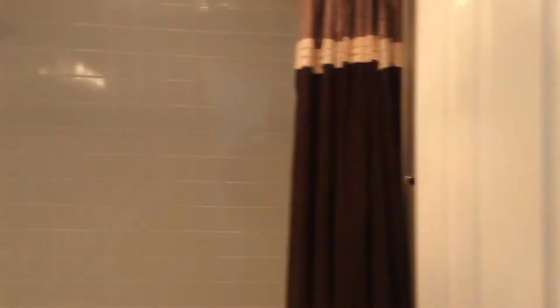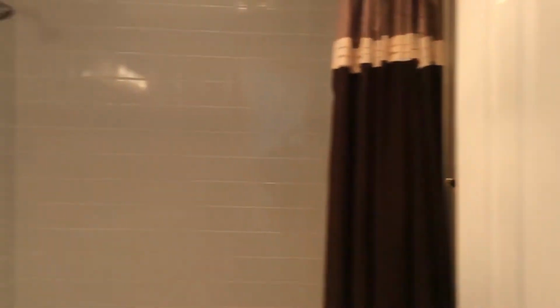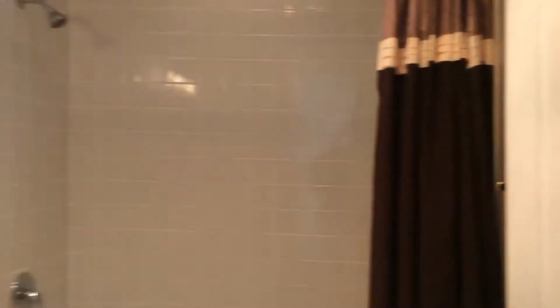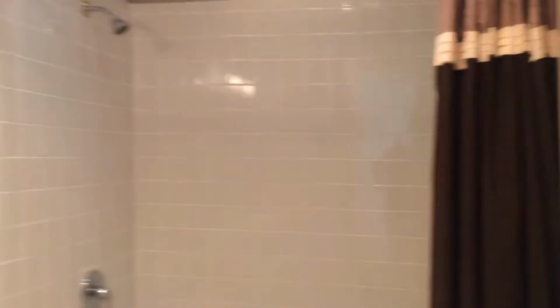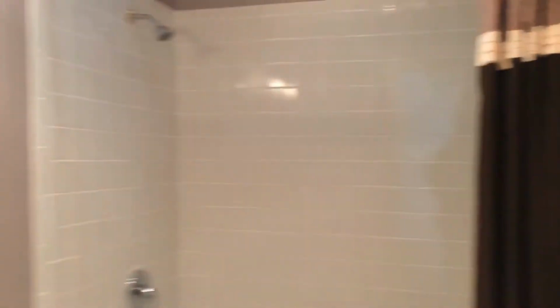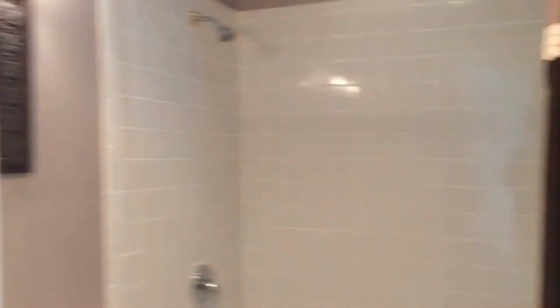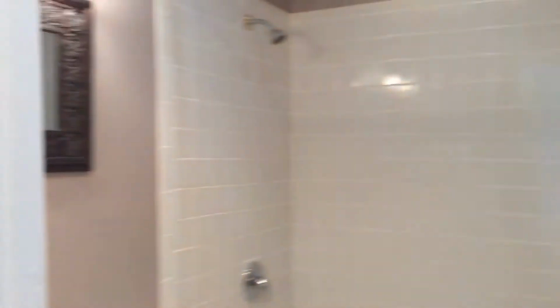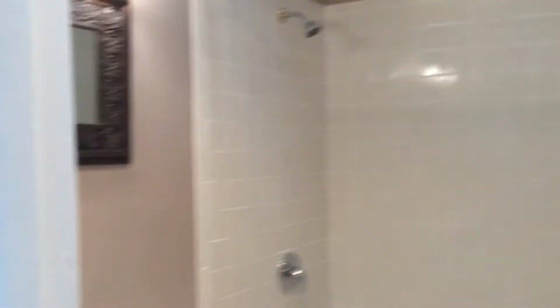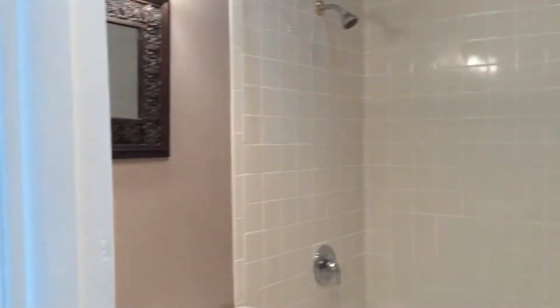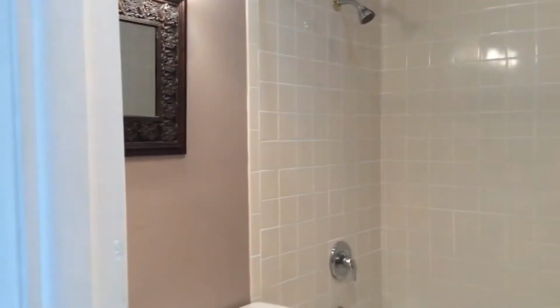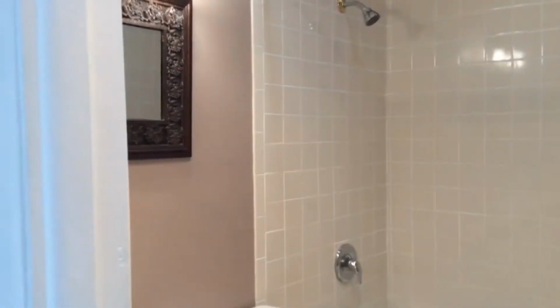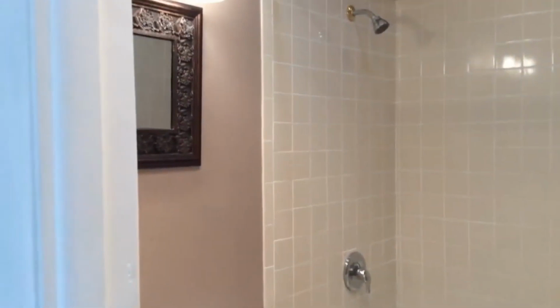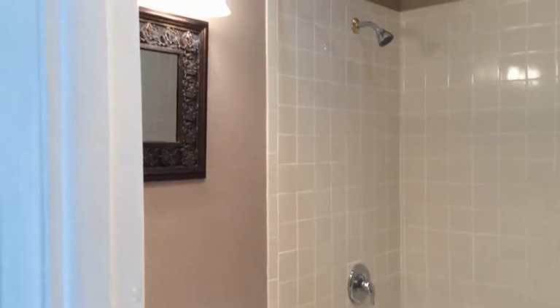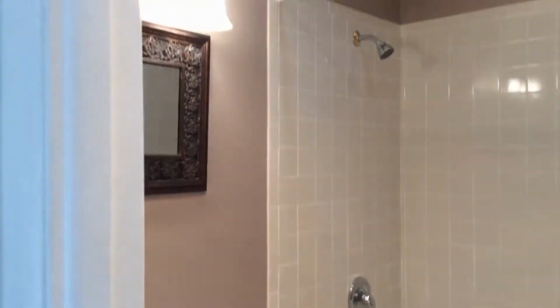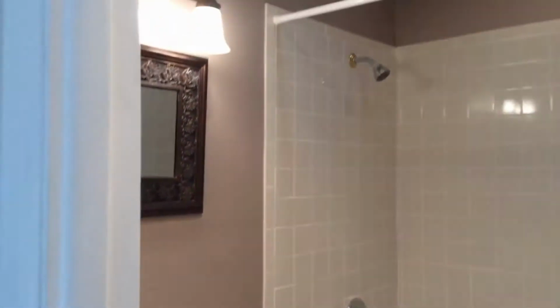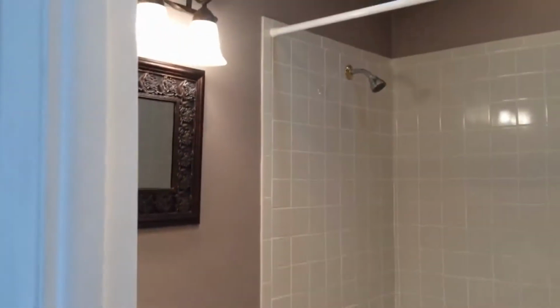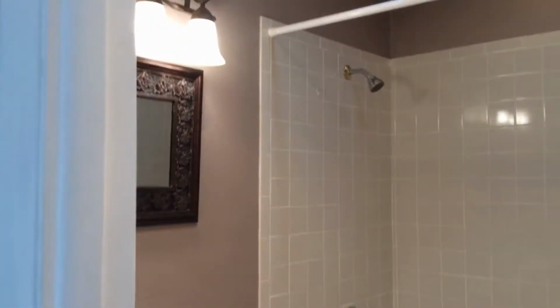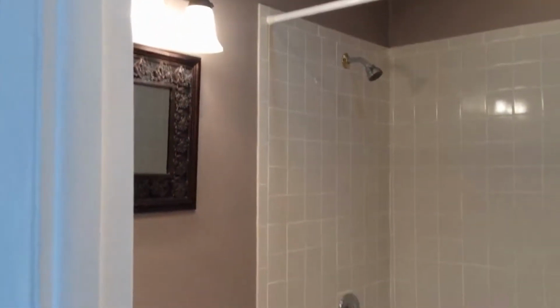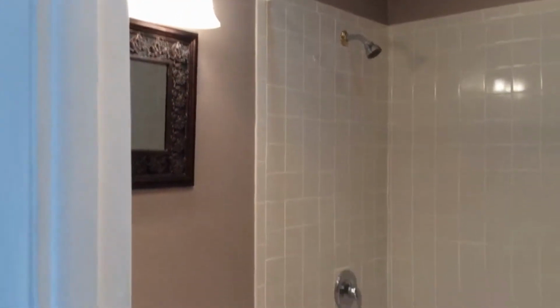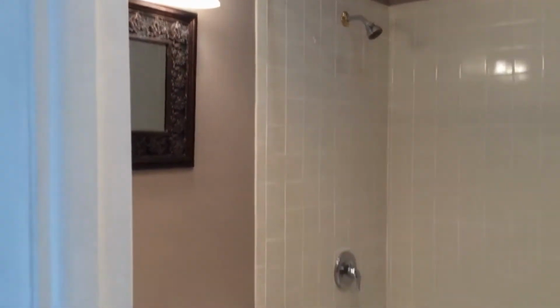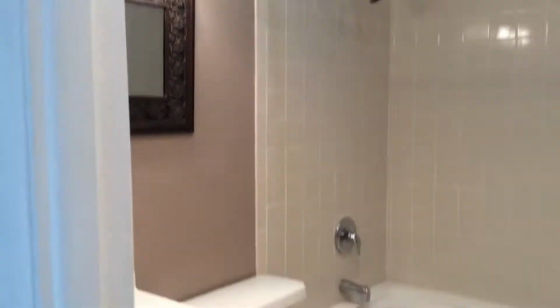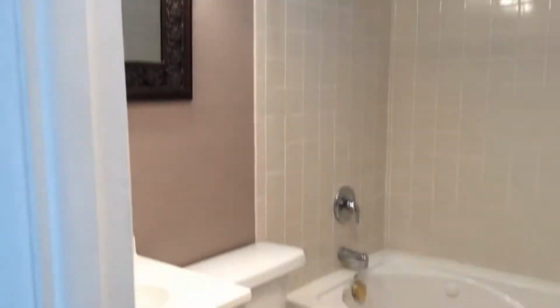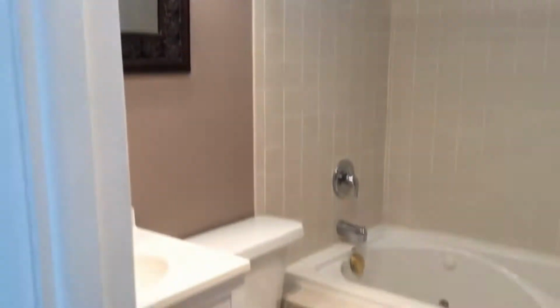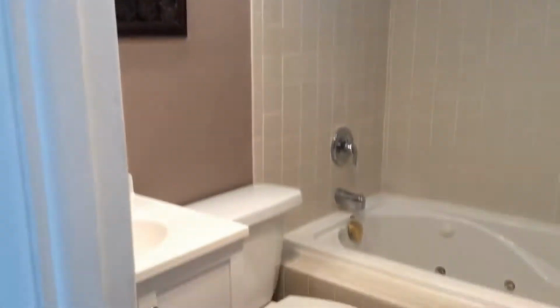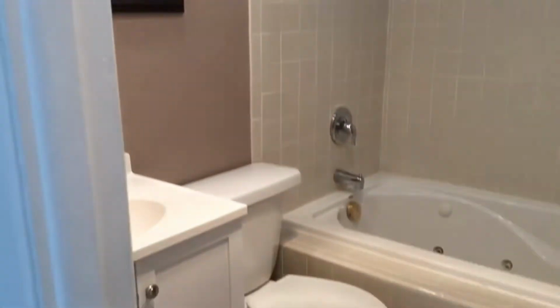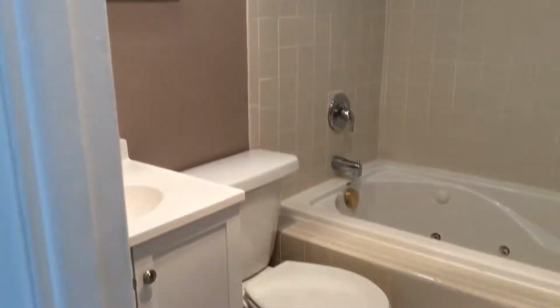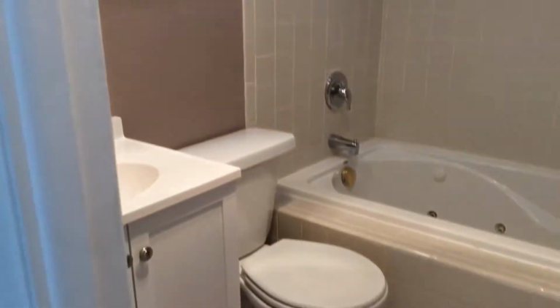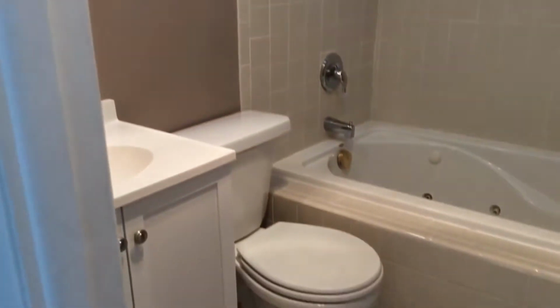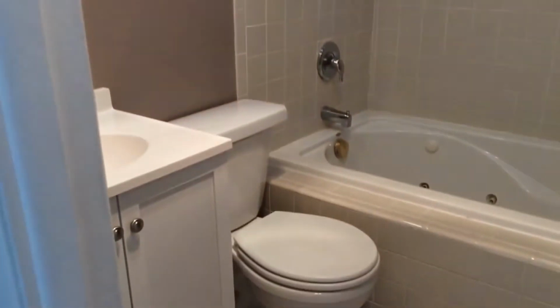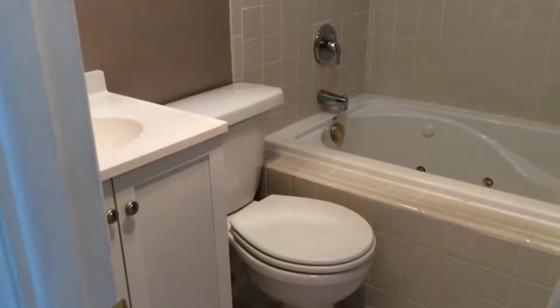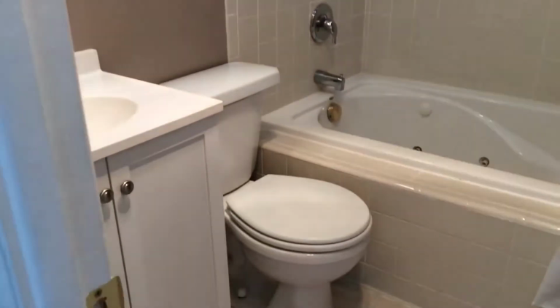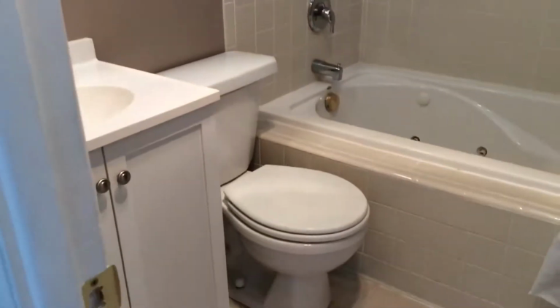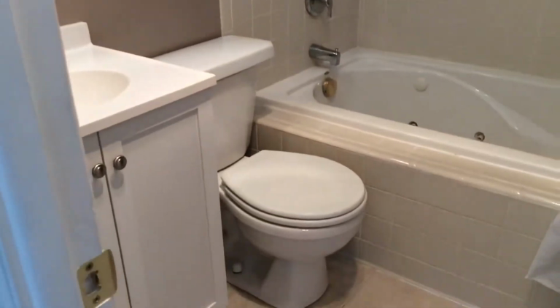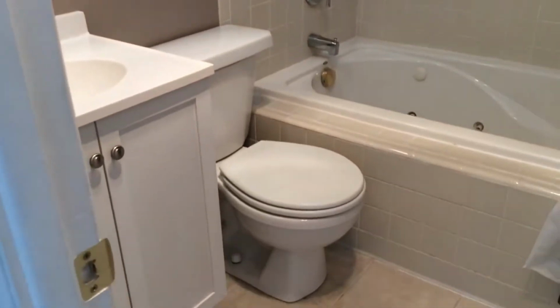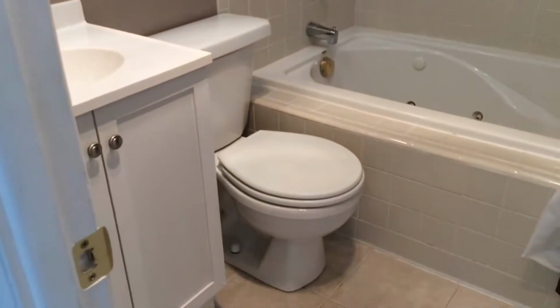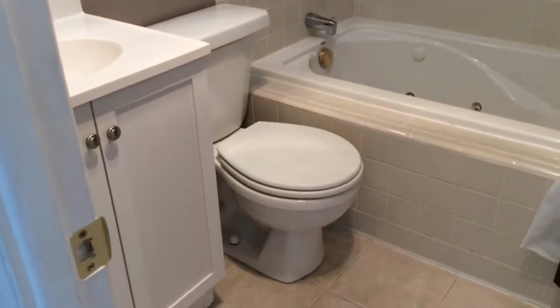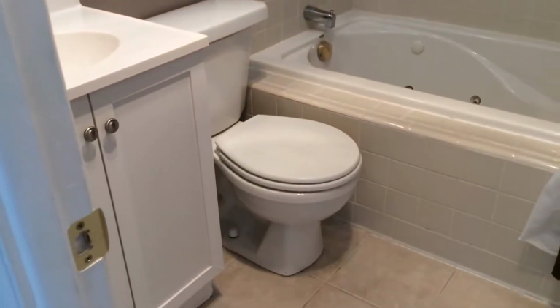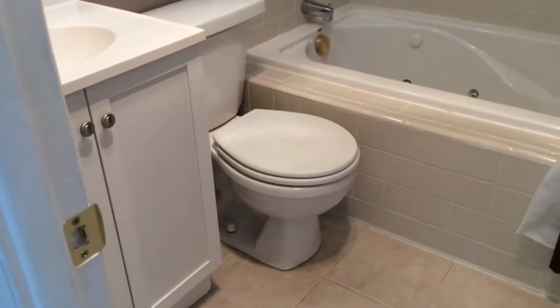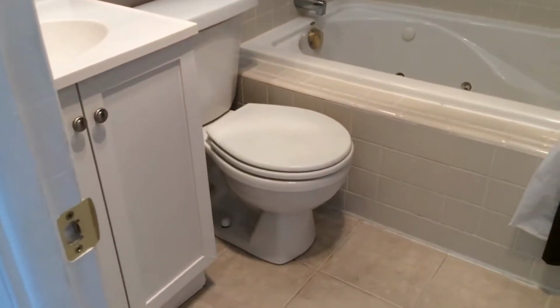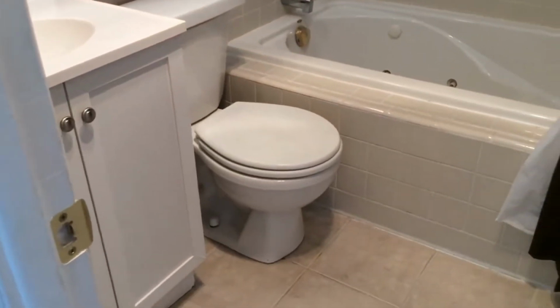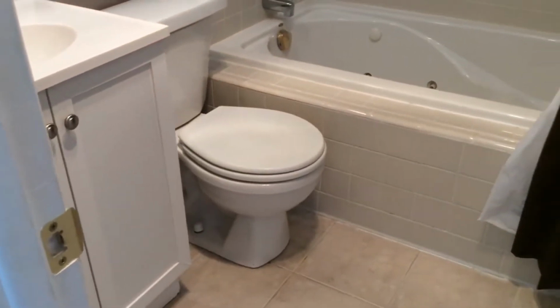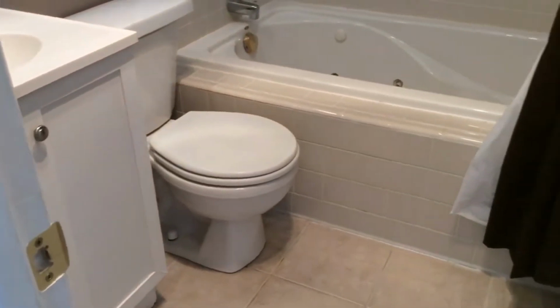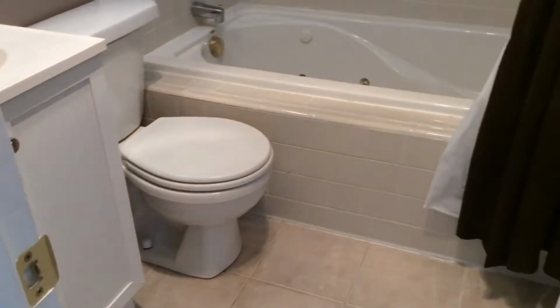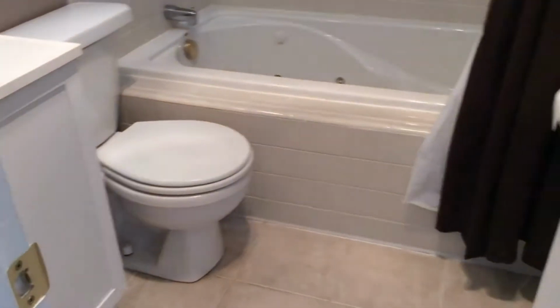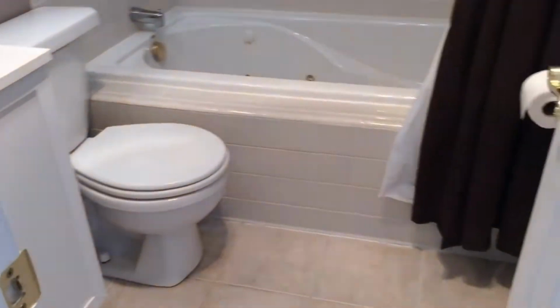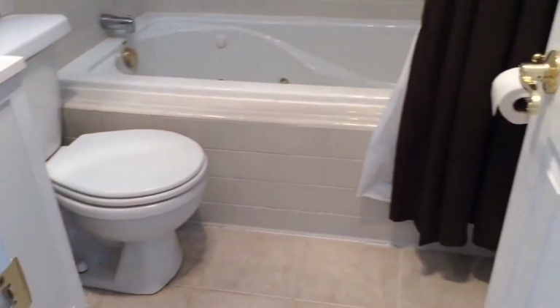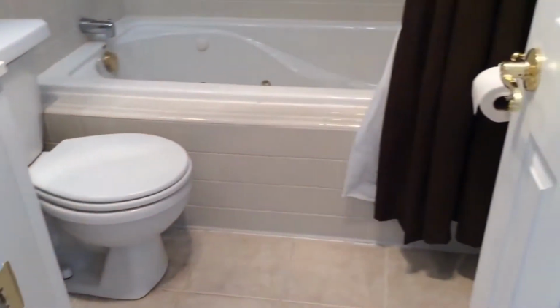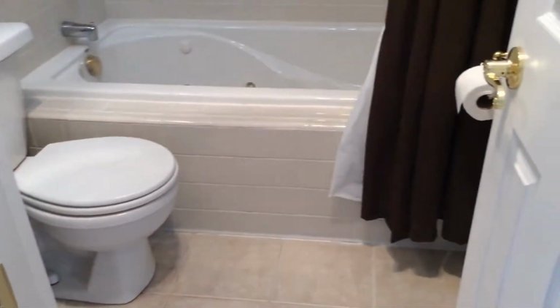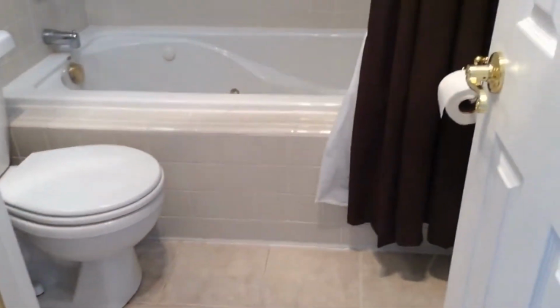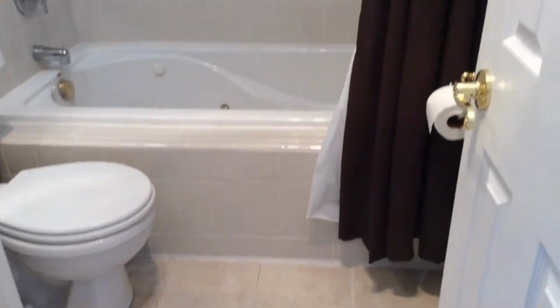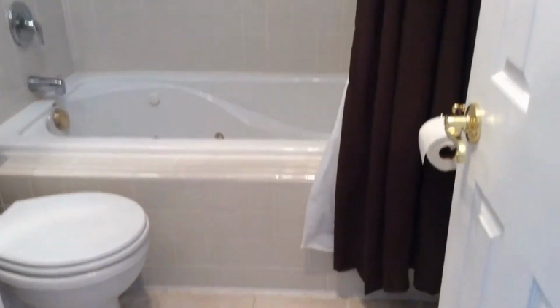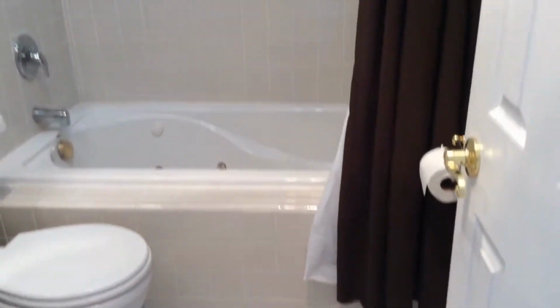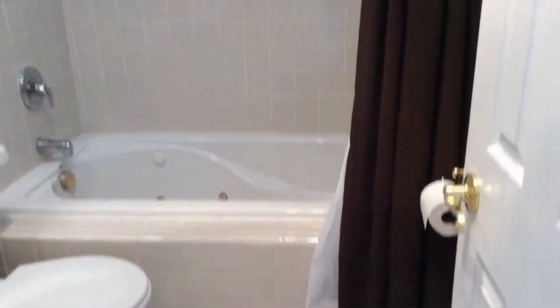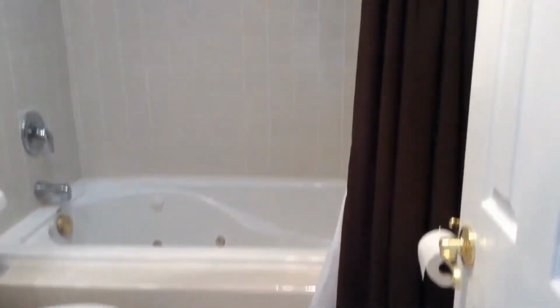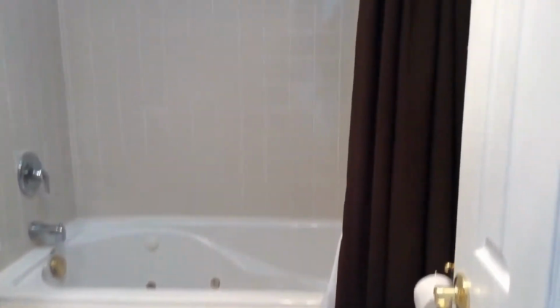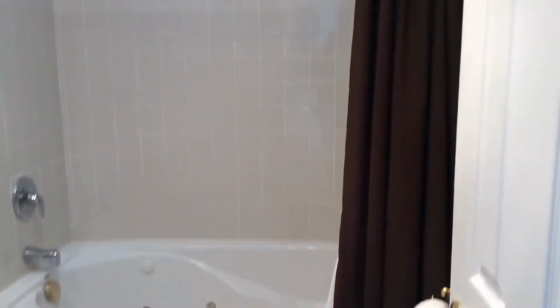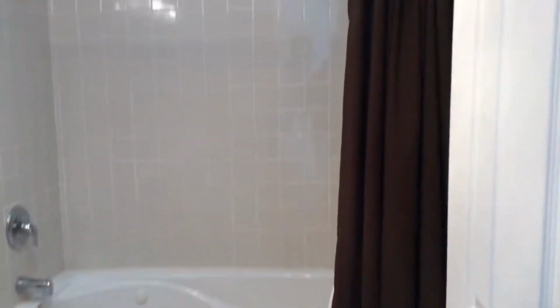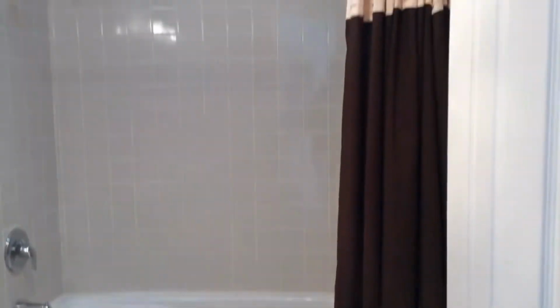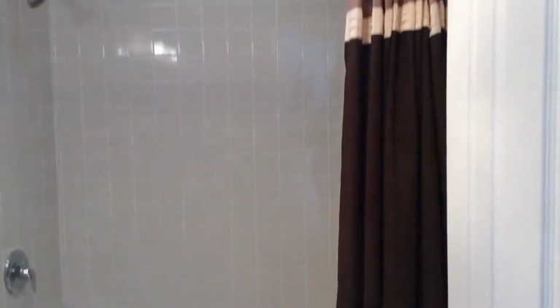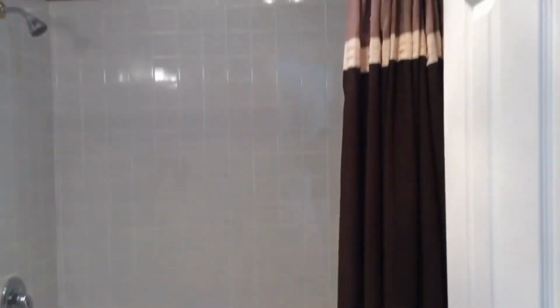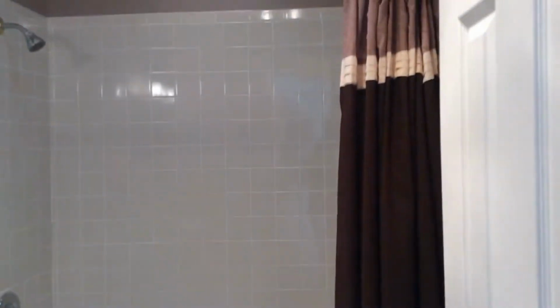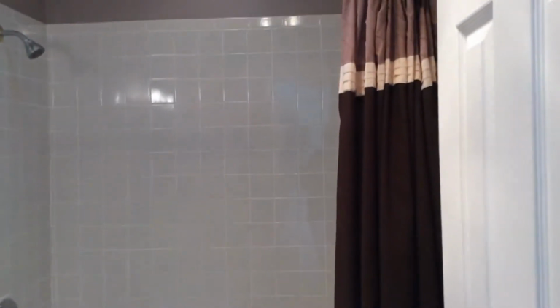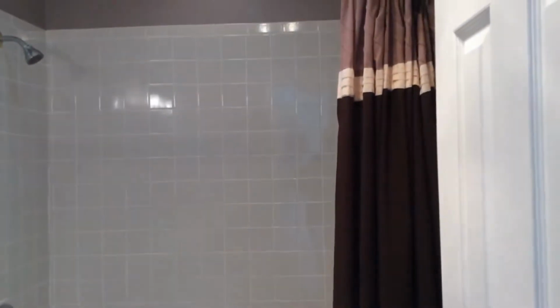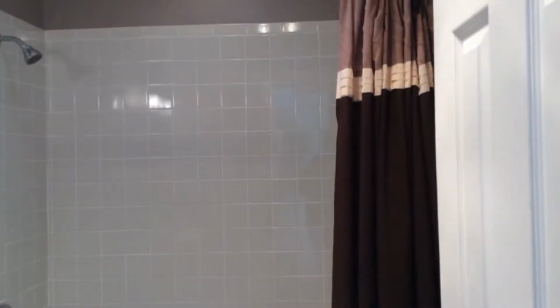Then we have the guest bath with surround tile flooring and a surround tile tub.